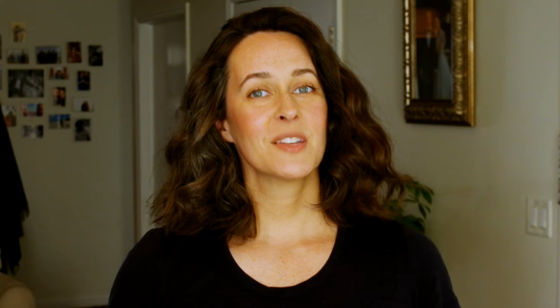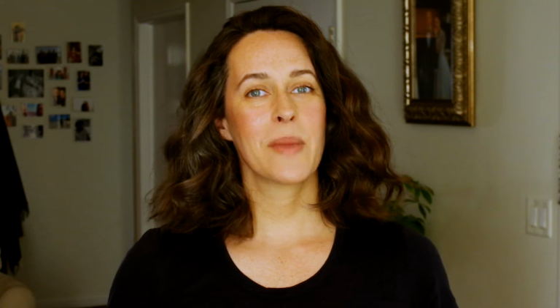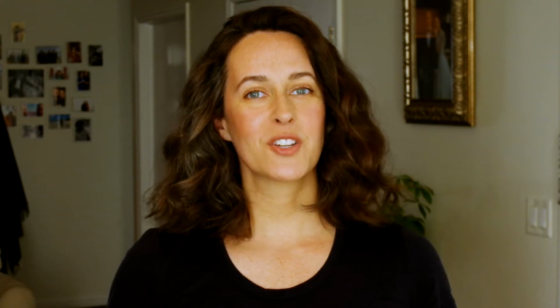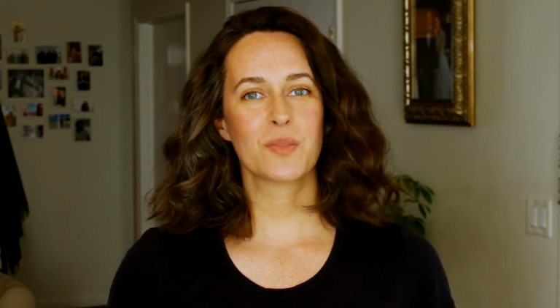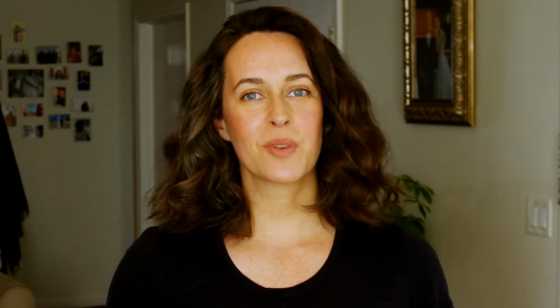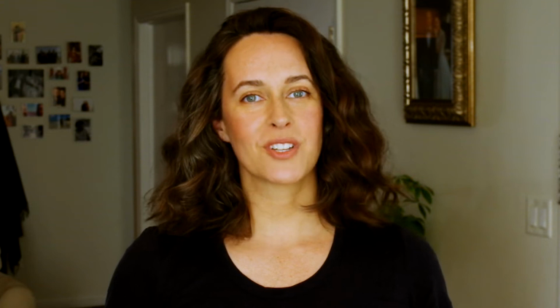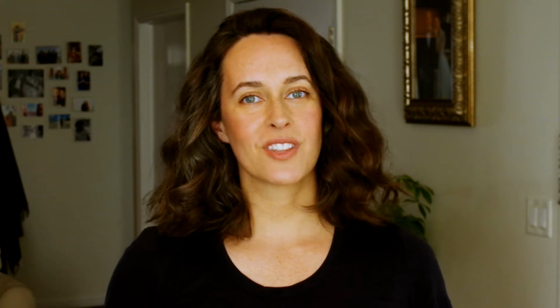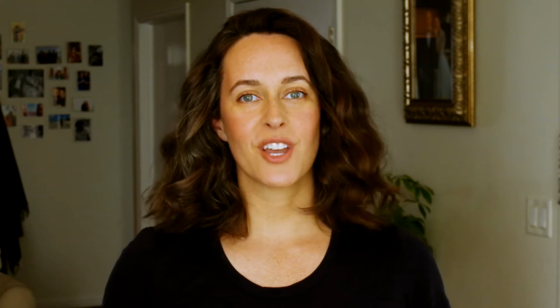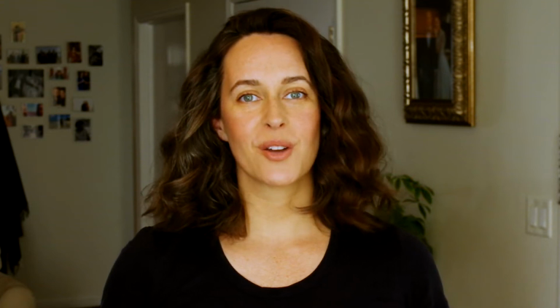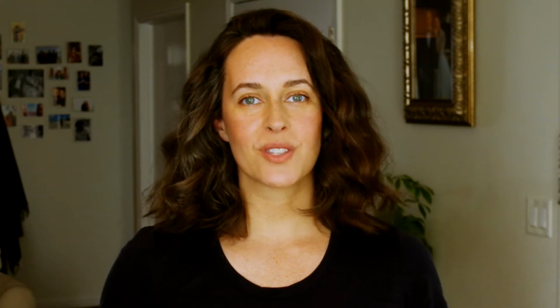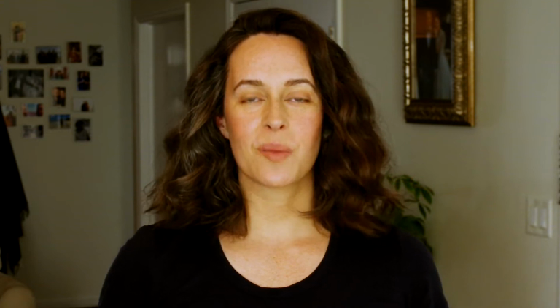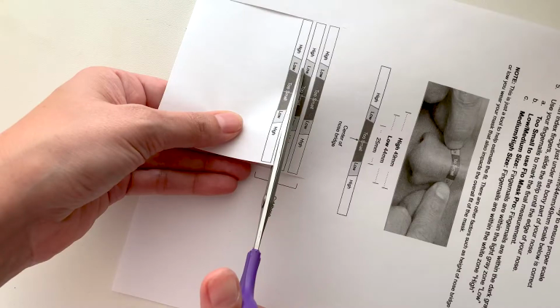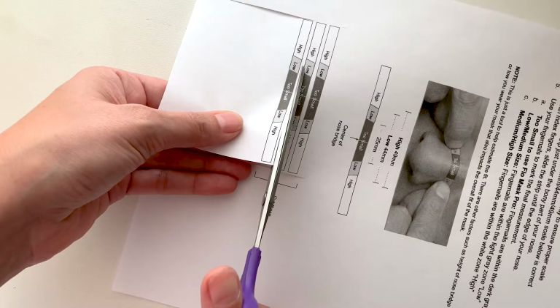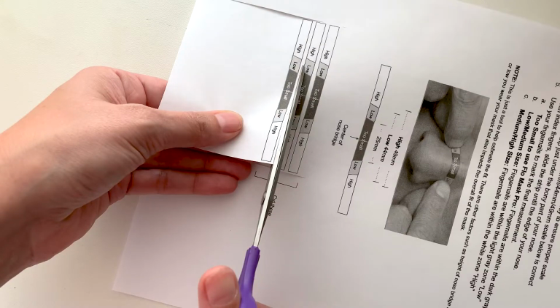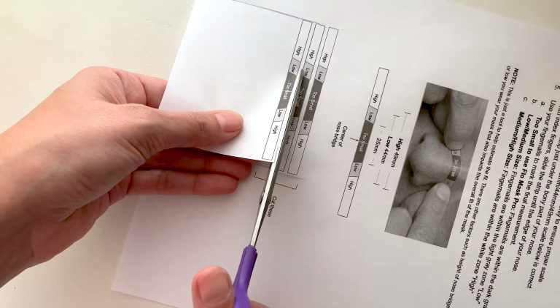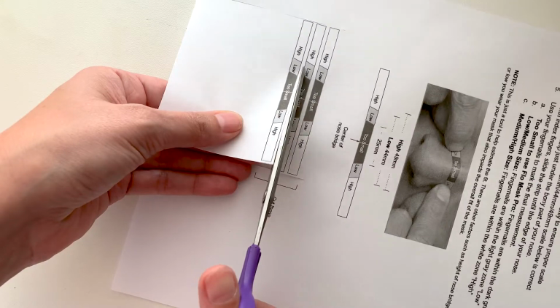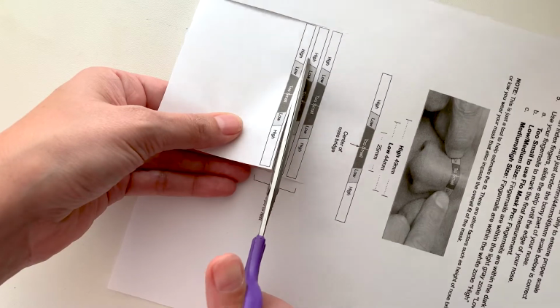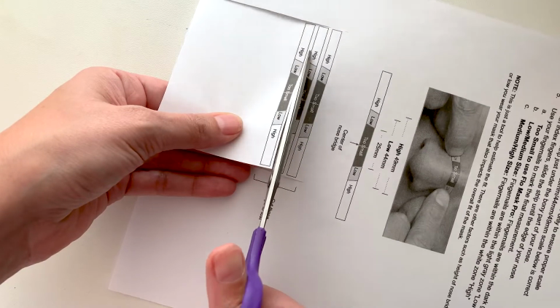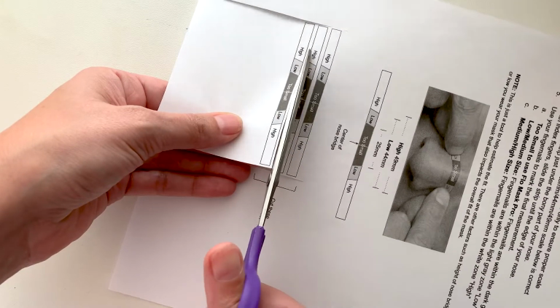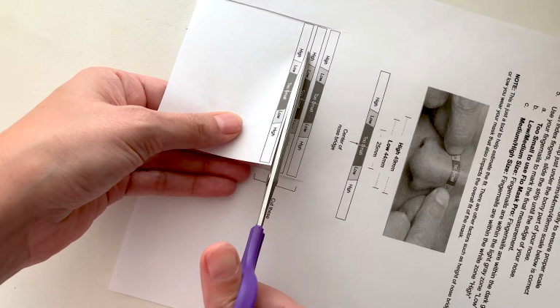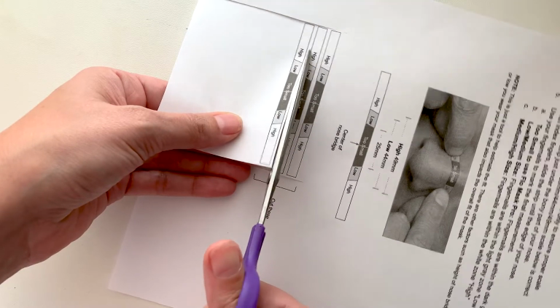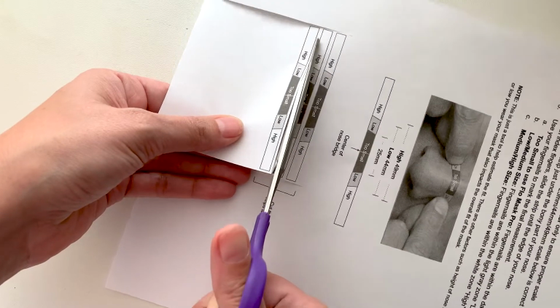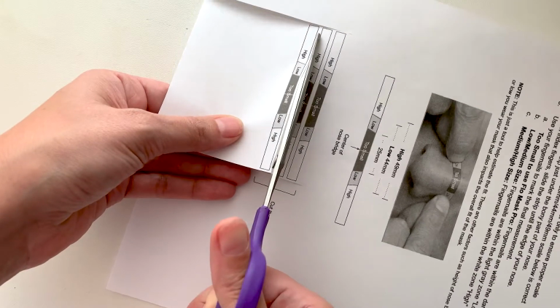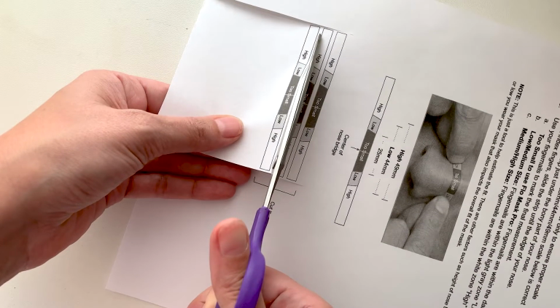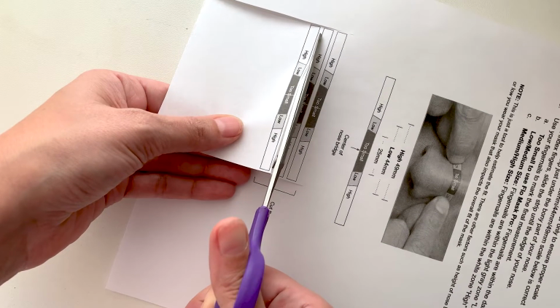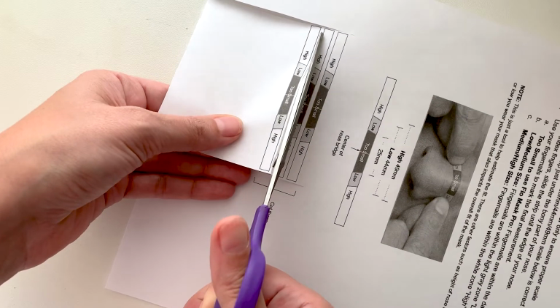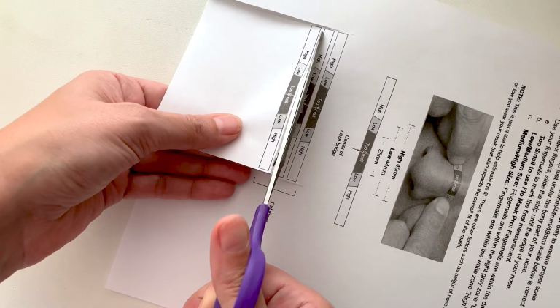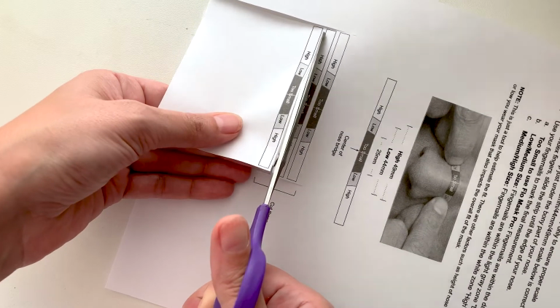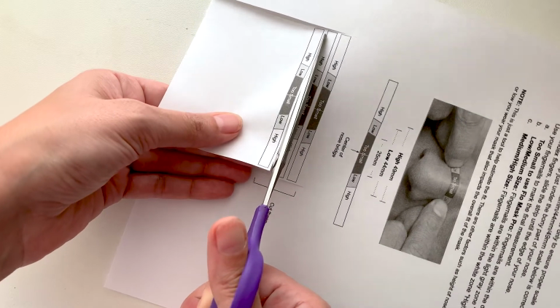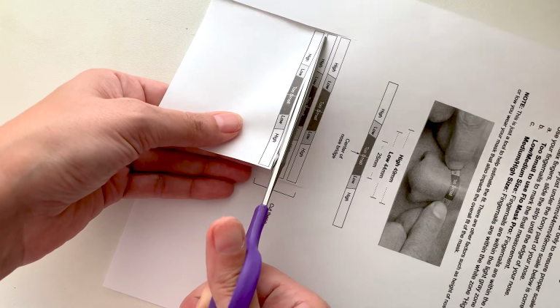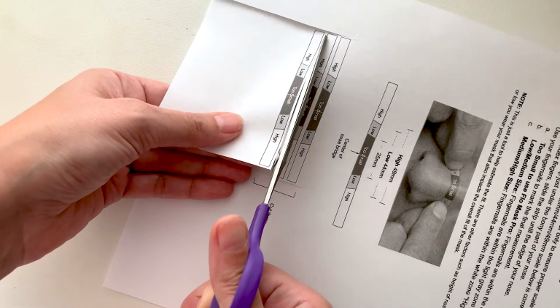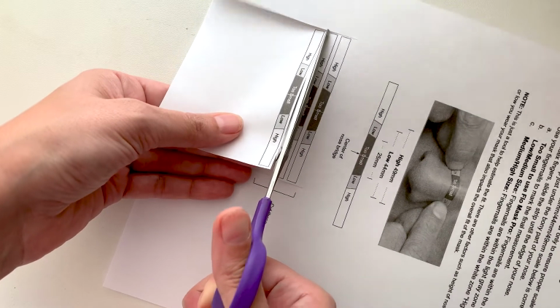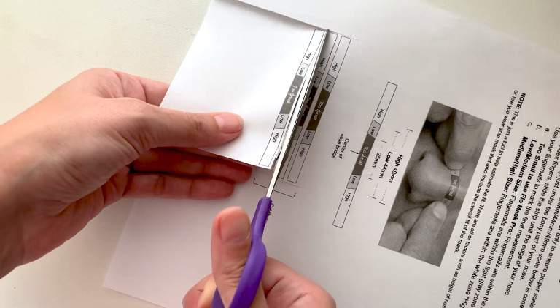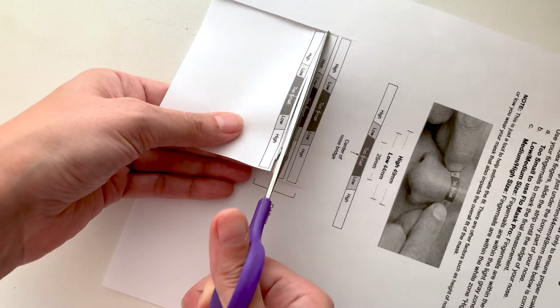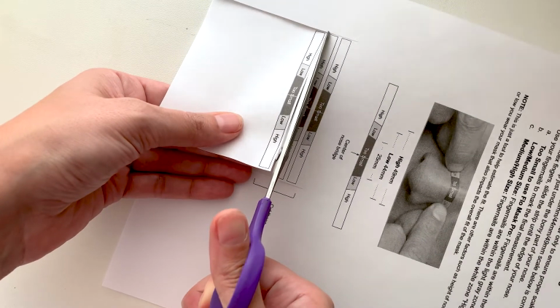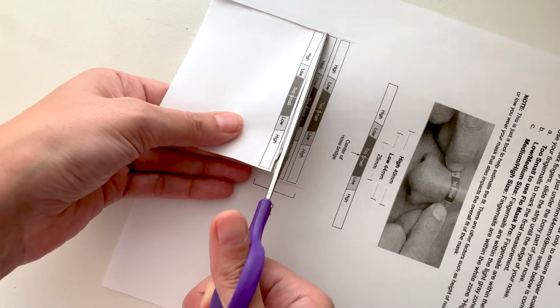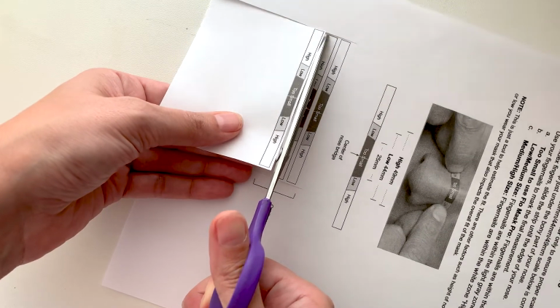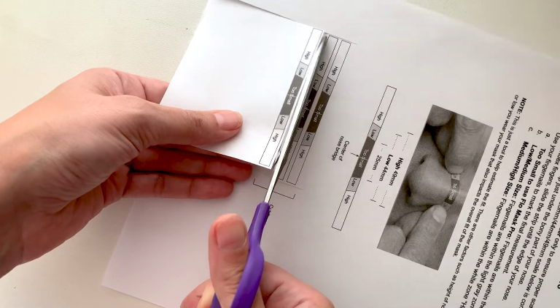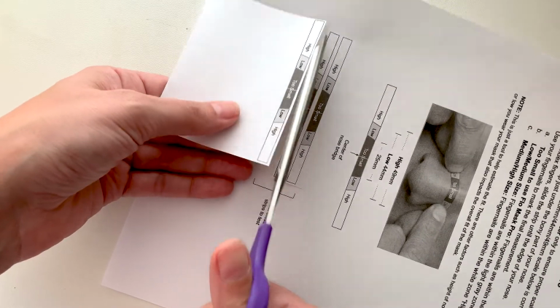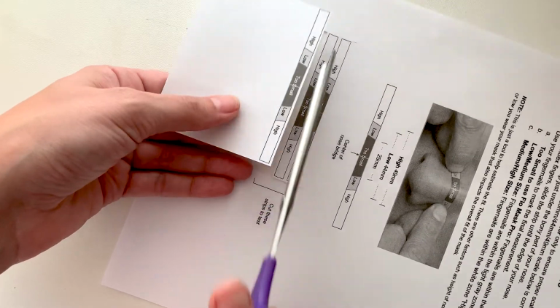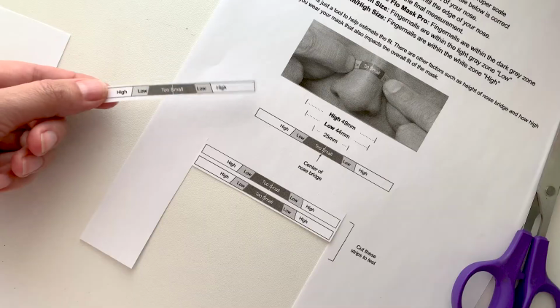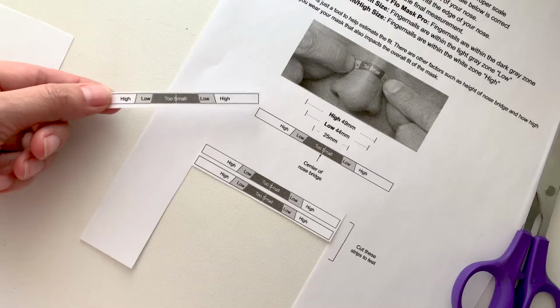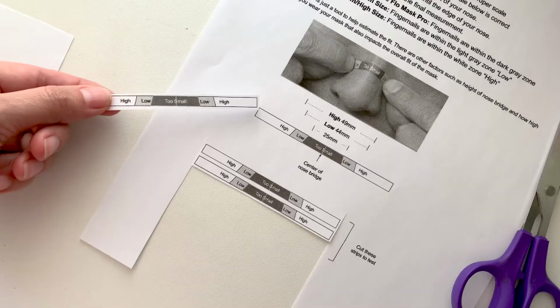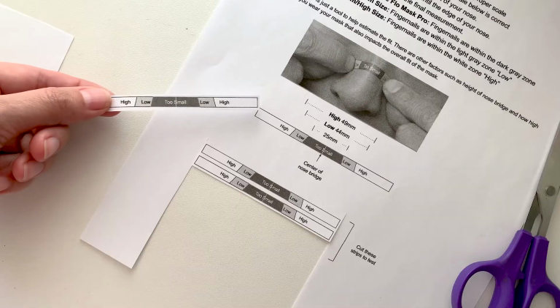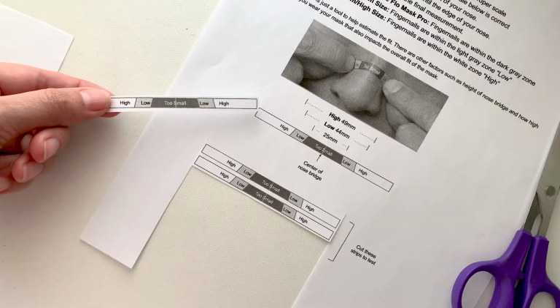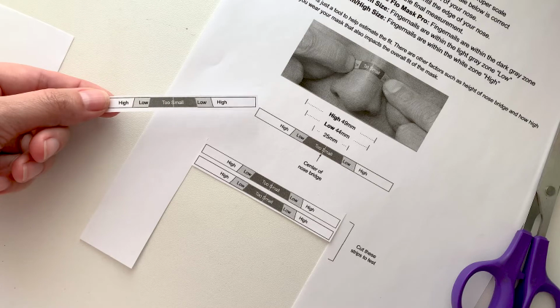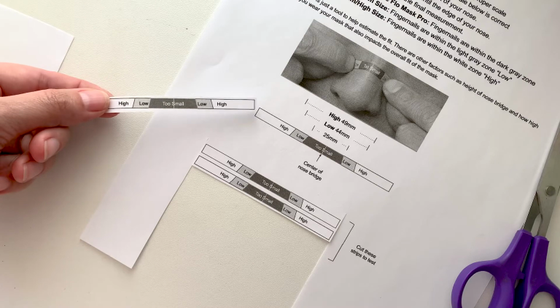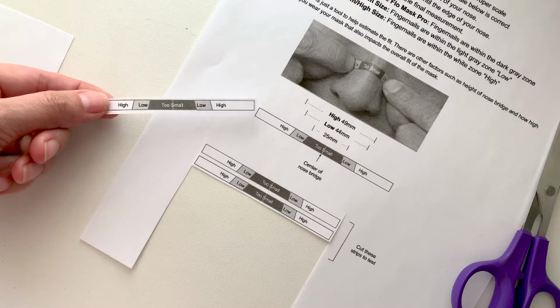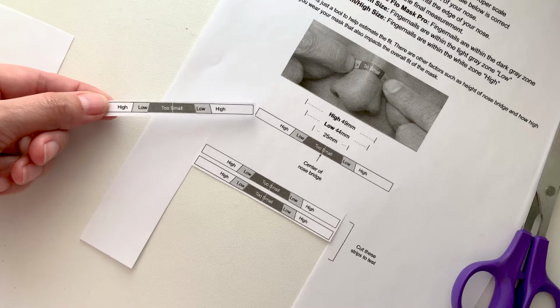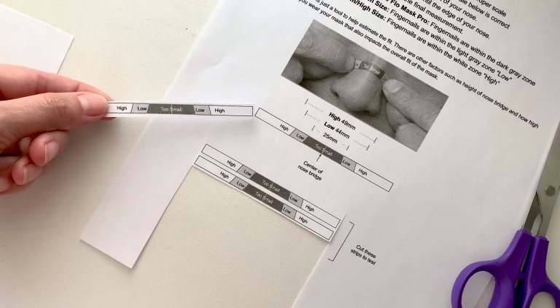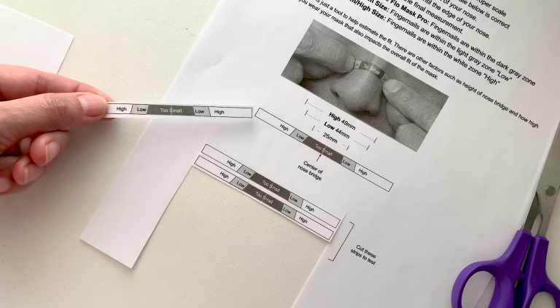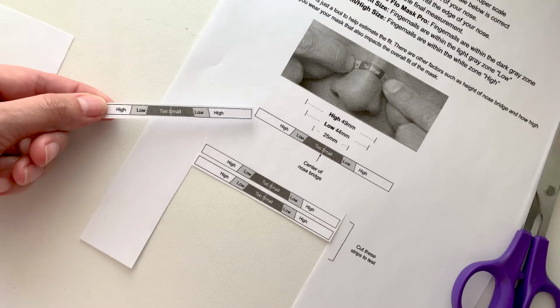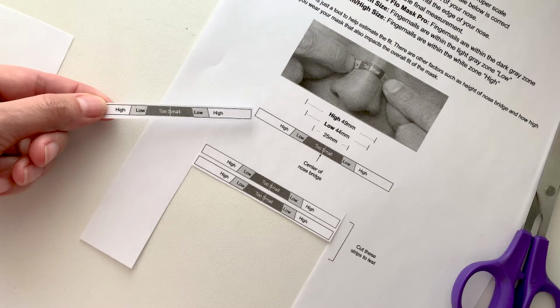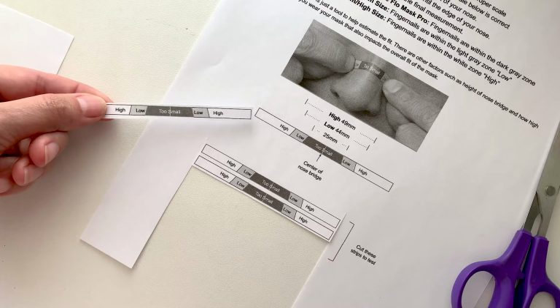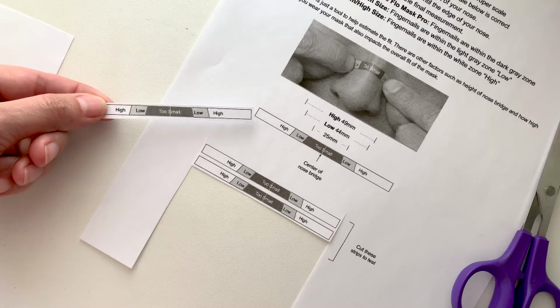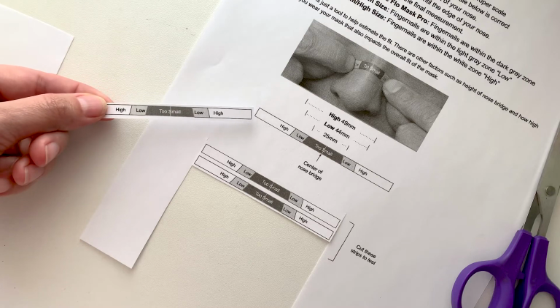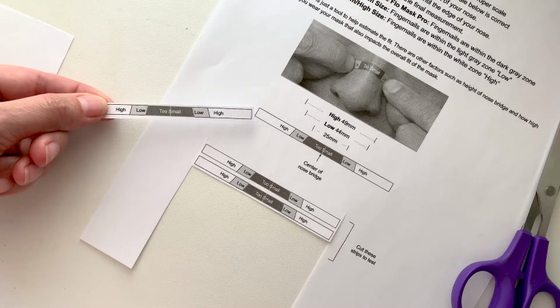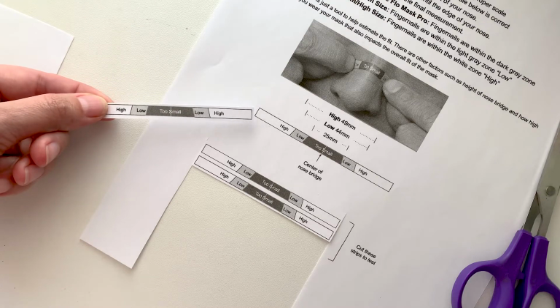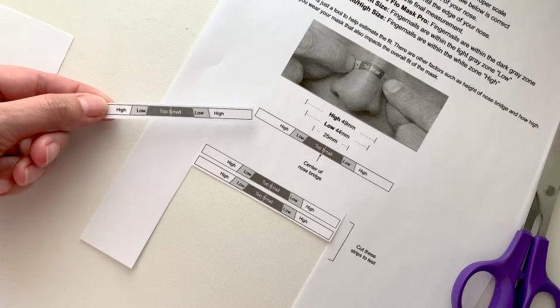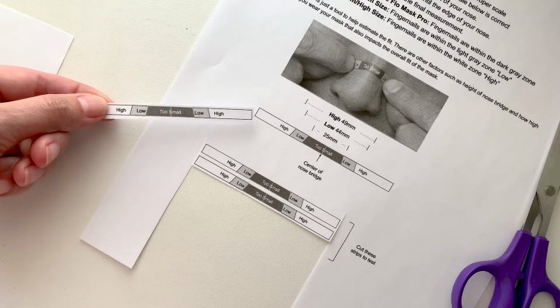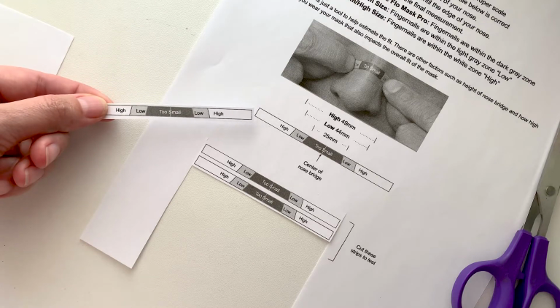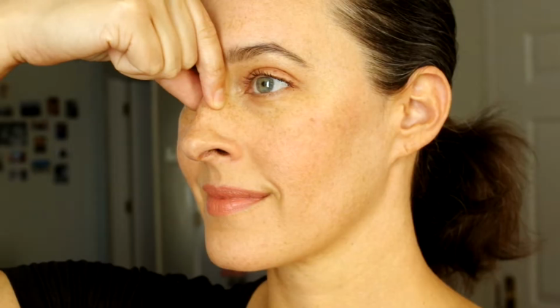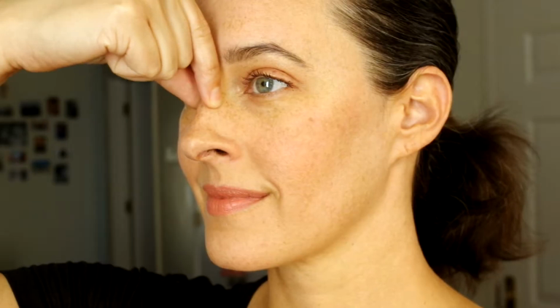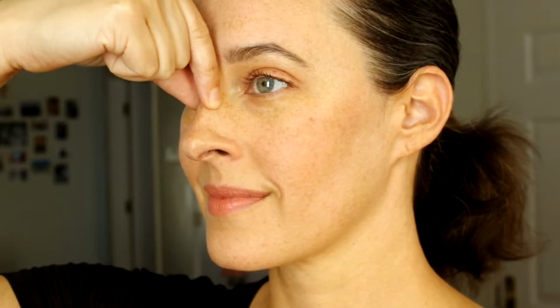To measure the bridge of the nose, print out the measuring tool via Adobe Acrobat Reader for proper scaling. Cut out a strip and measure just below the bone of your nose bridge.